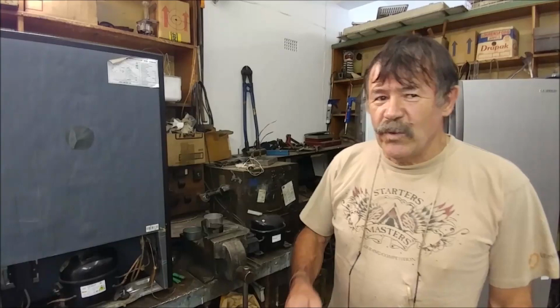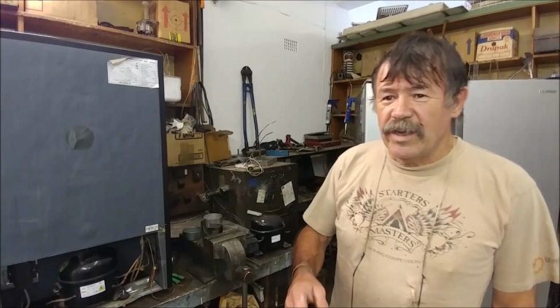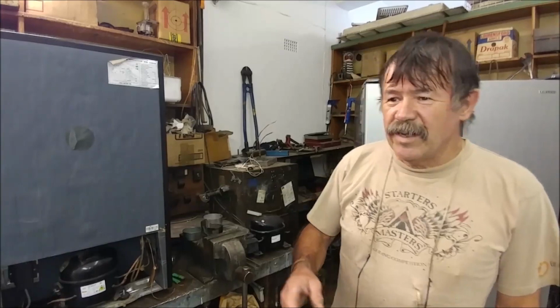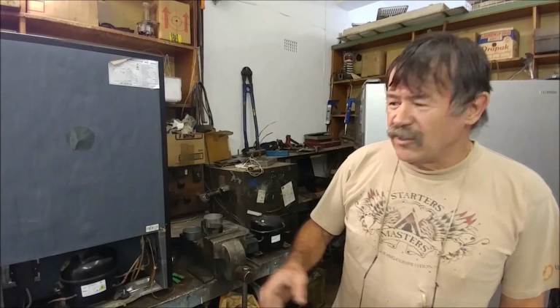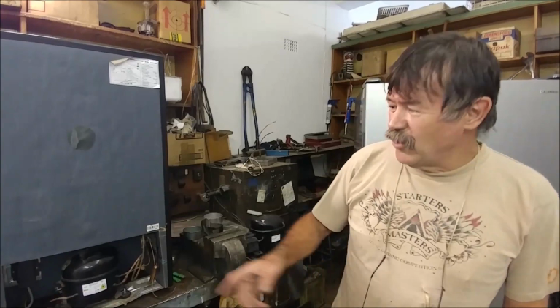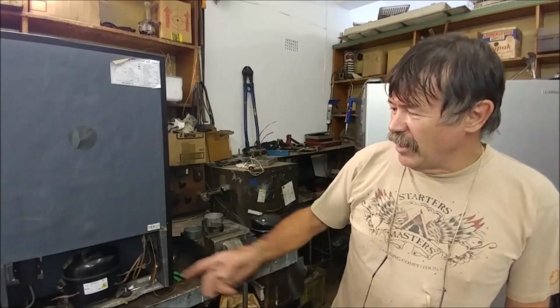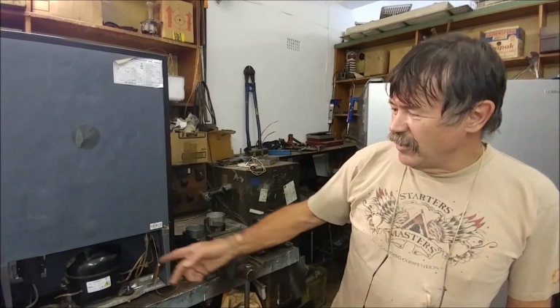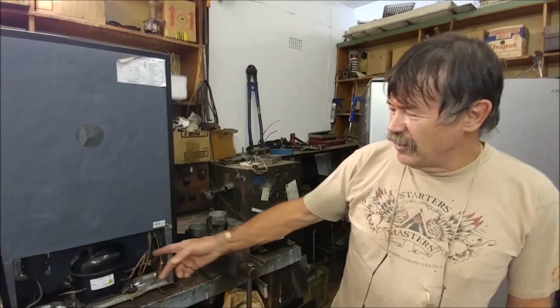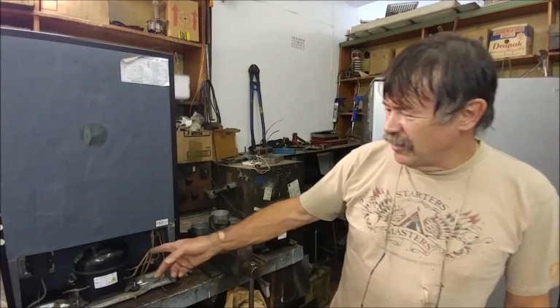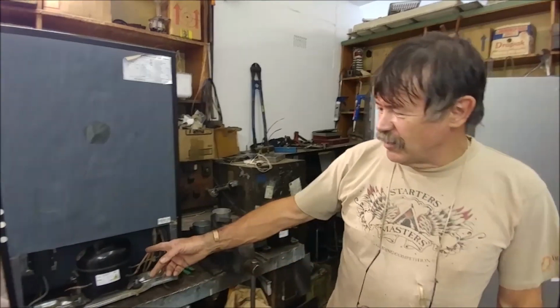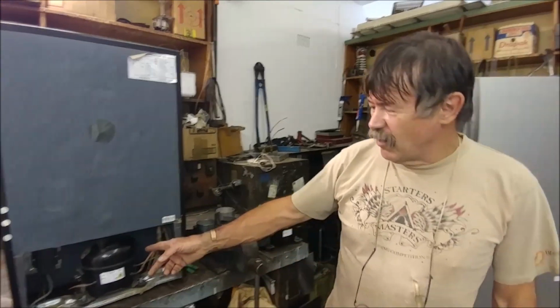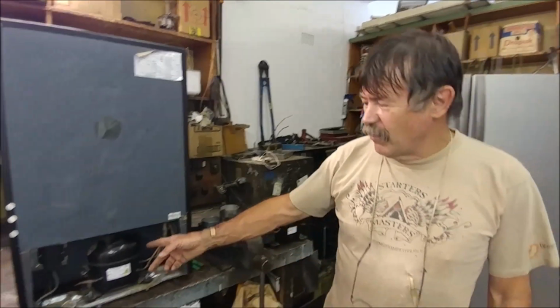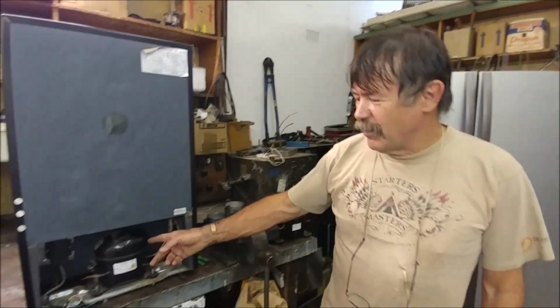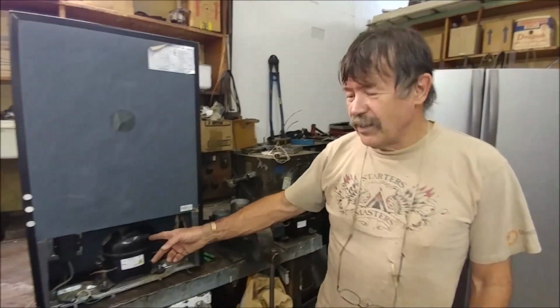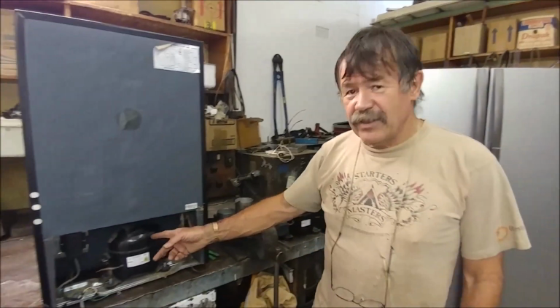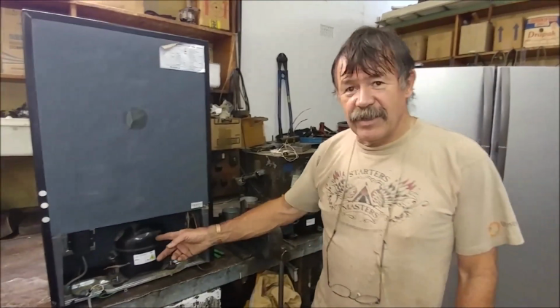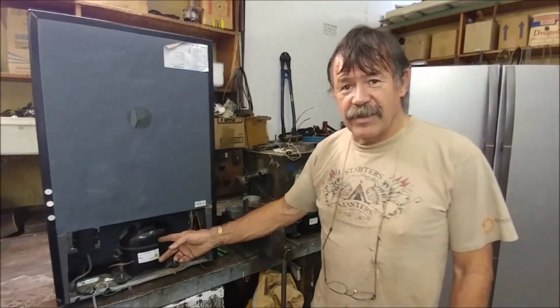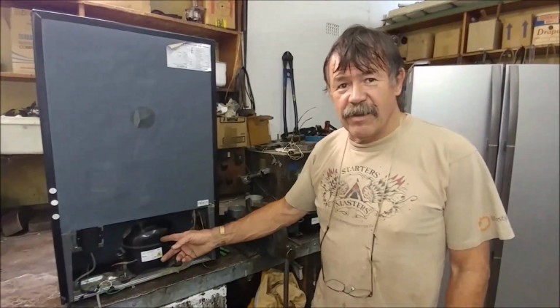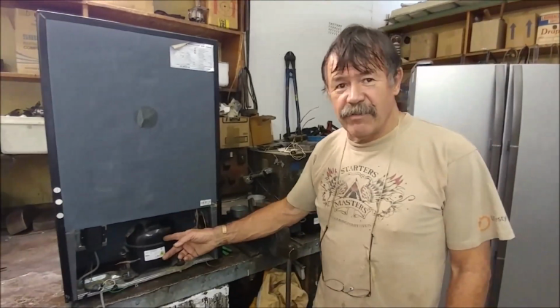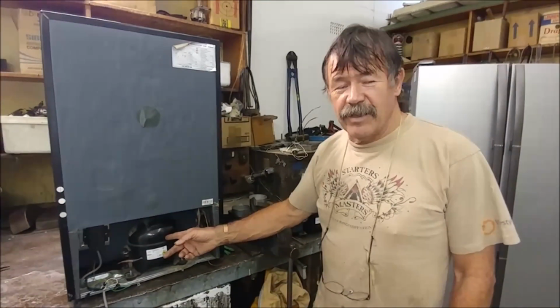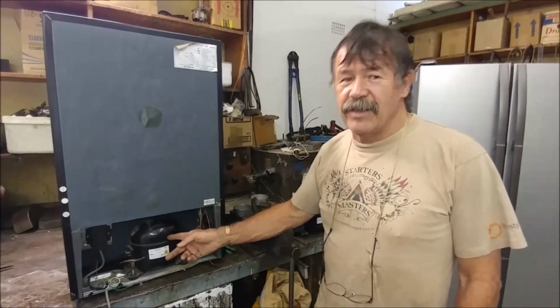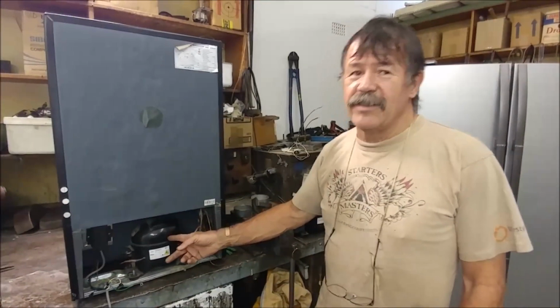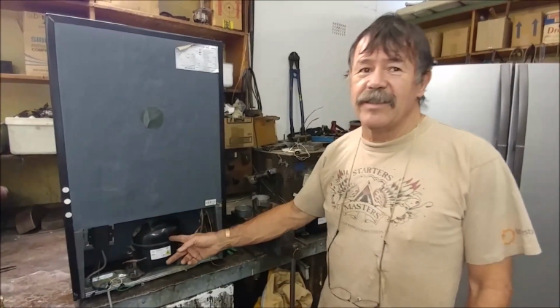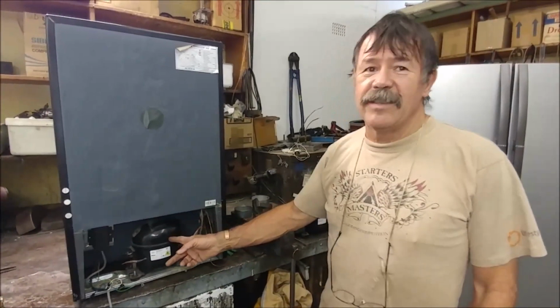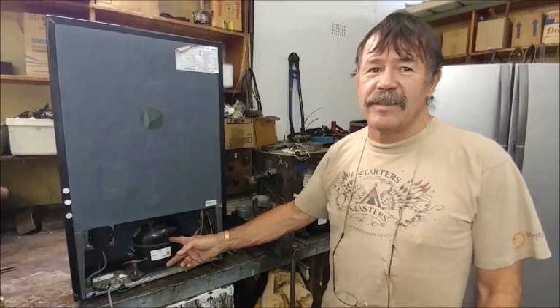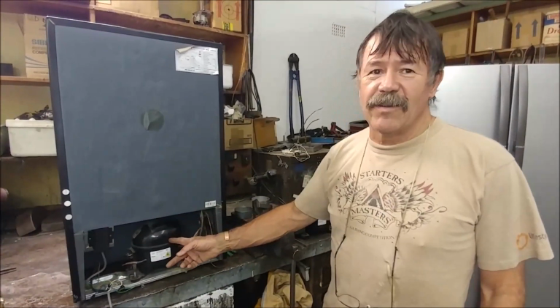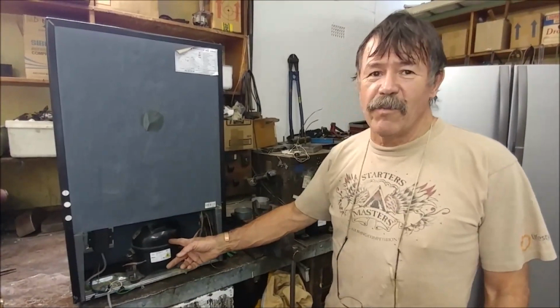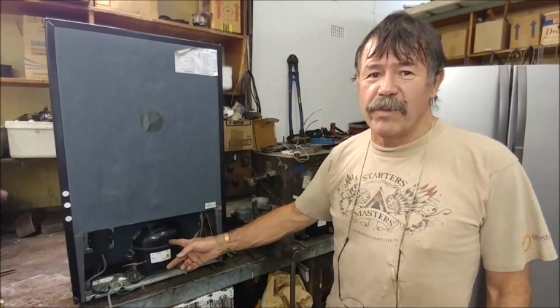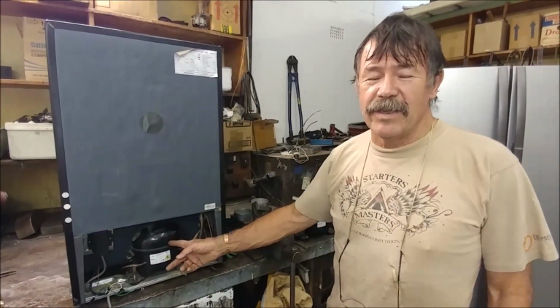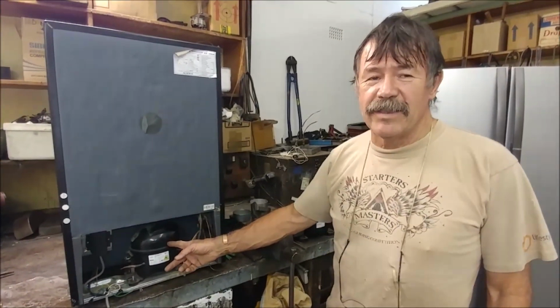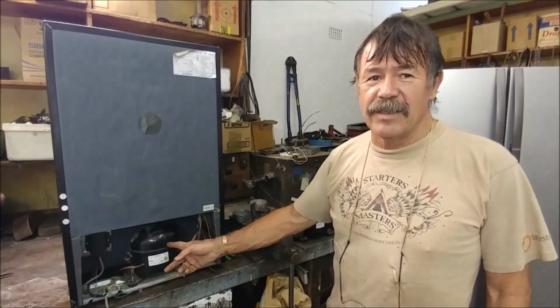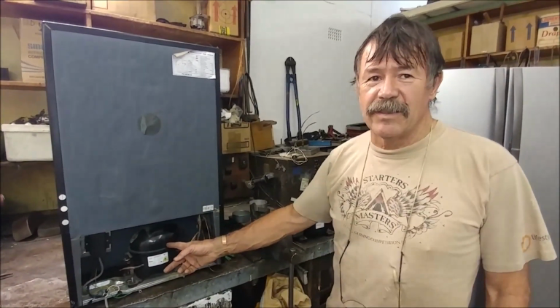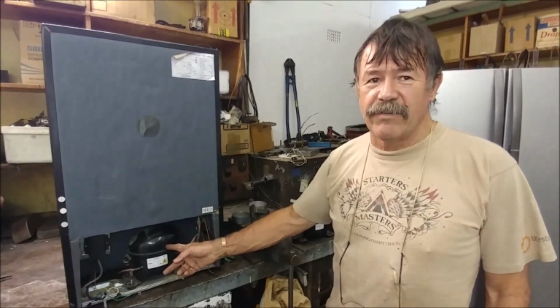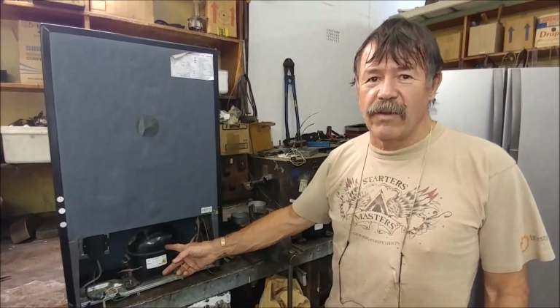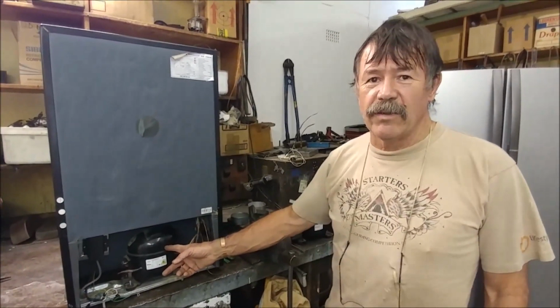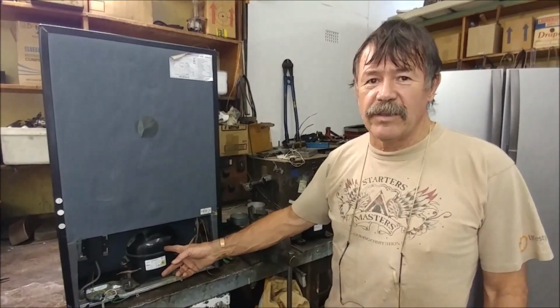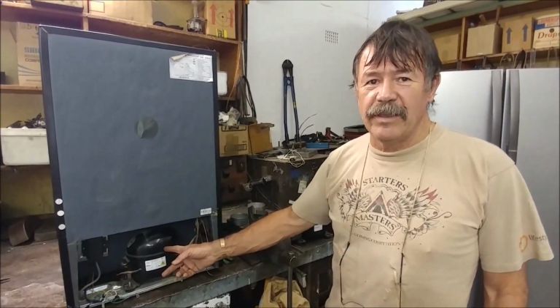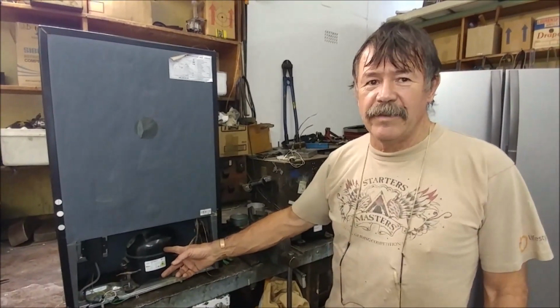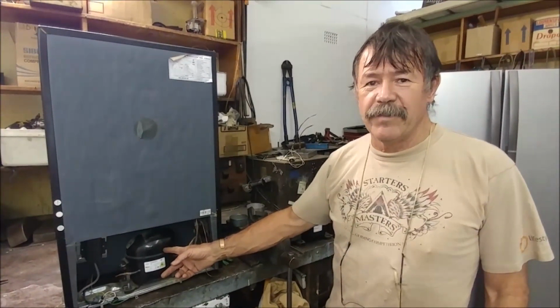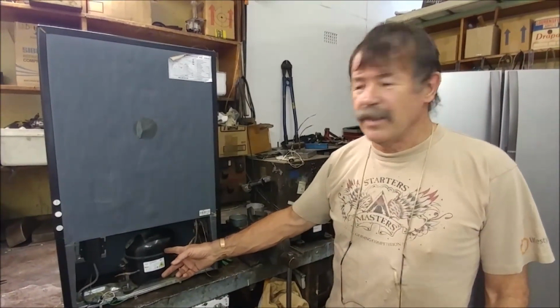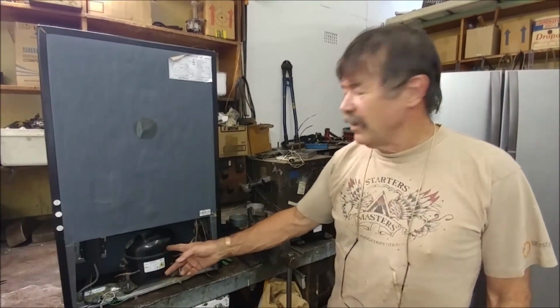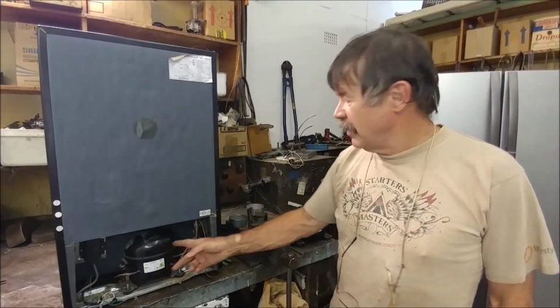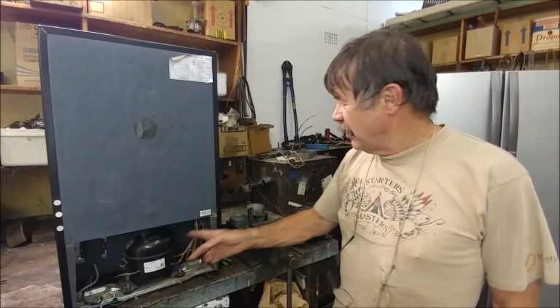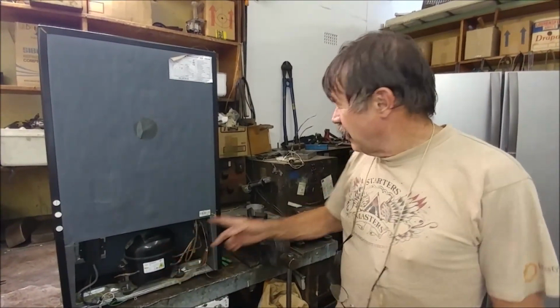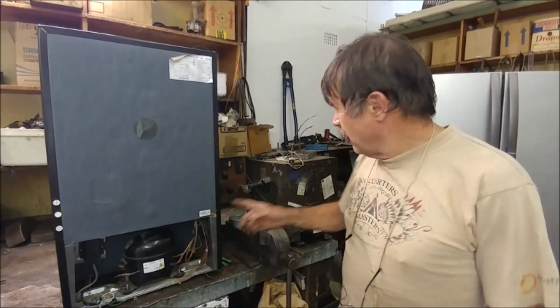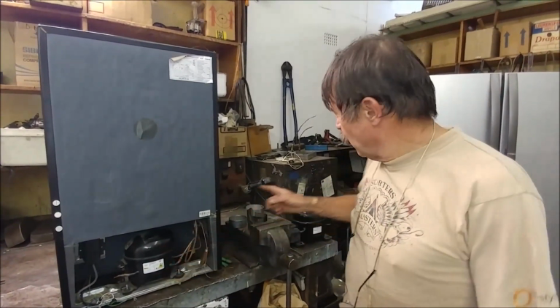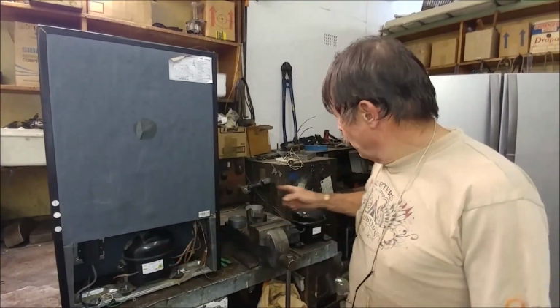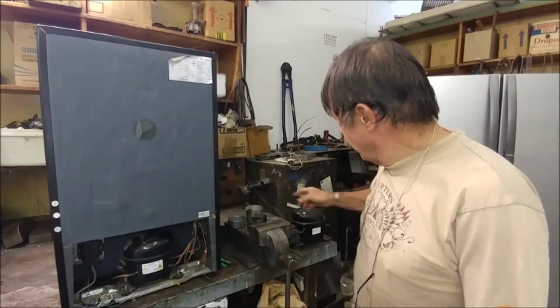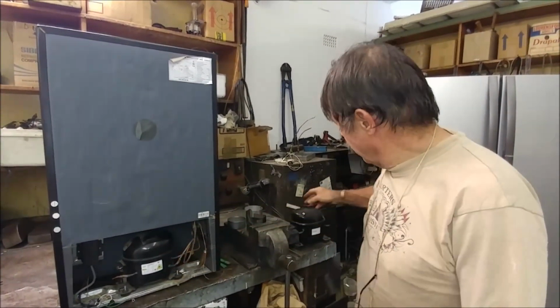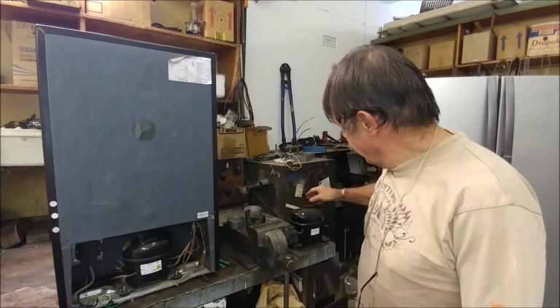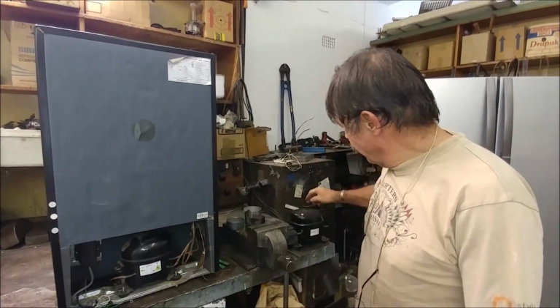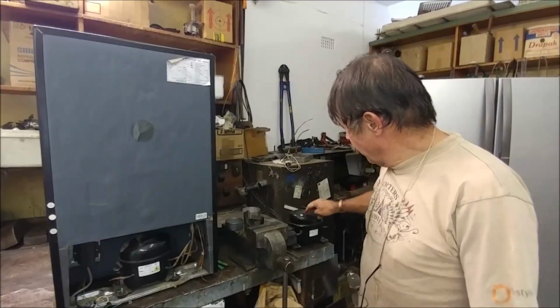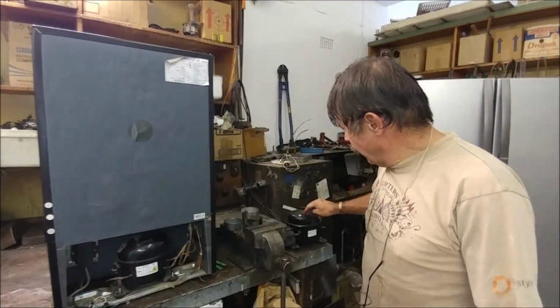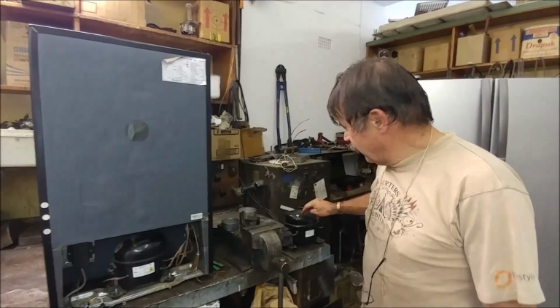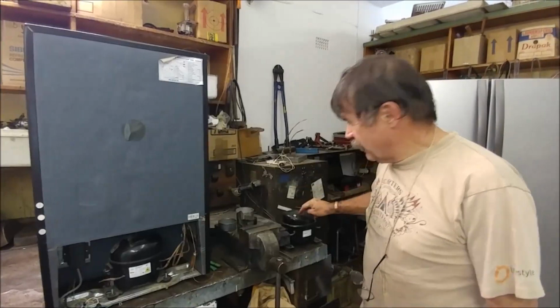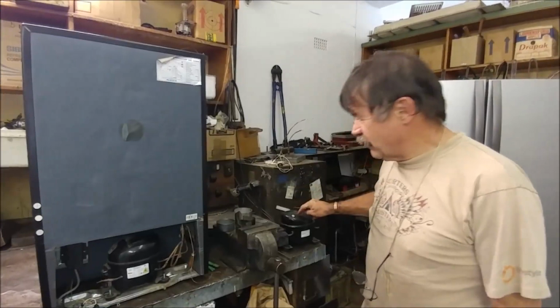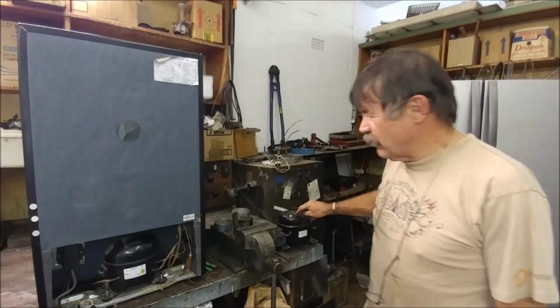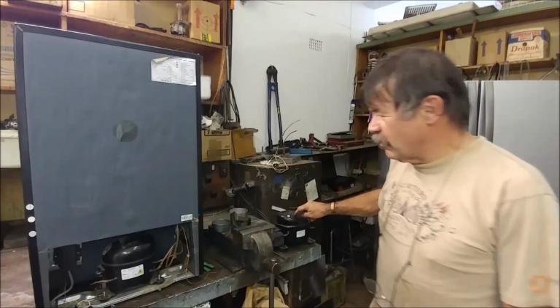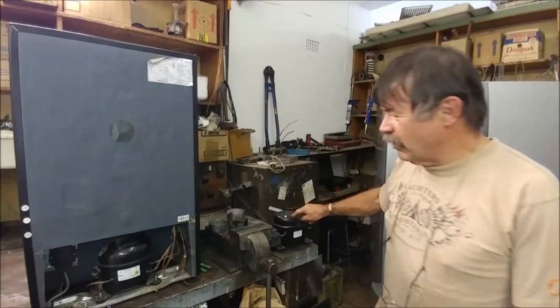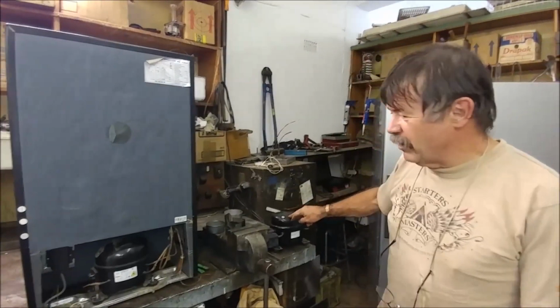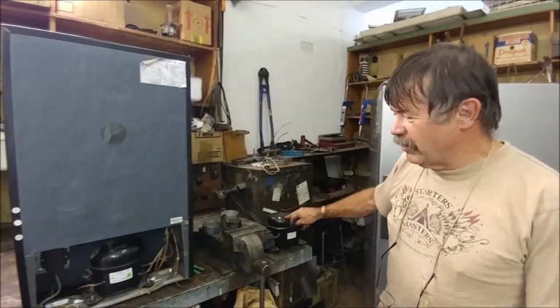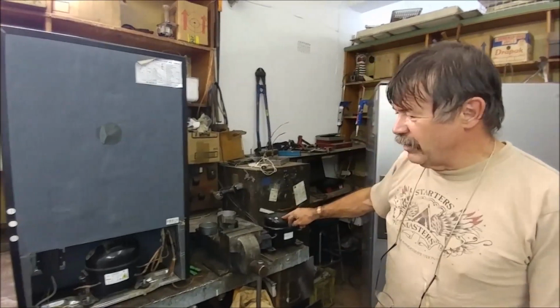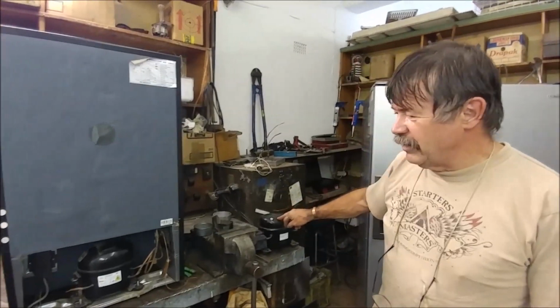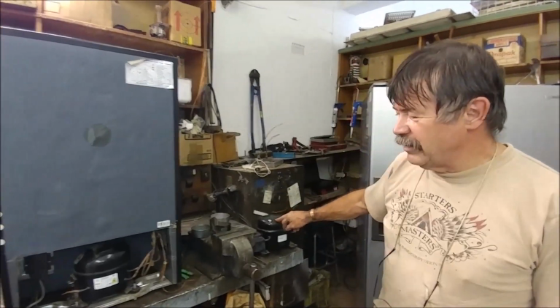We're going to change this compressor. I've tested it and the compressor is faulty. We're going to replace it with one of these.